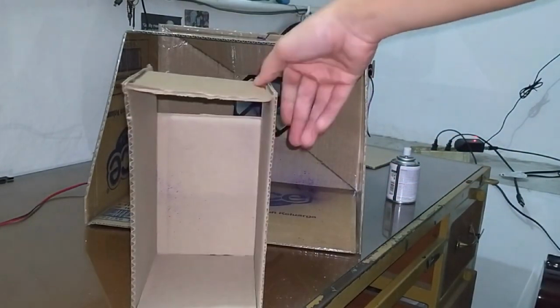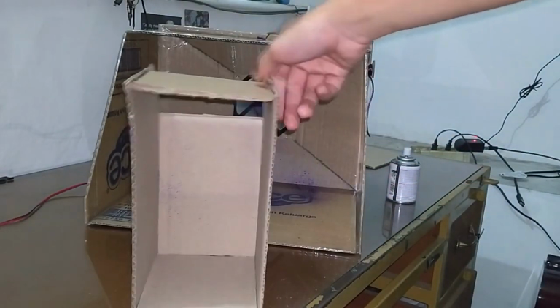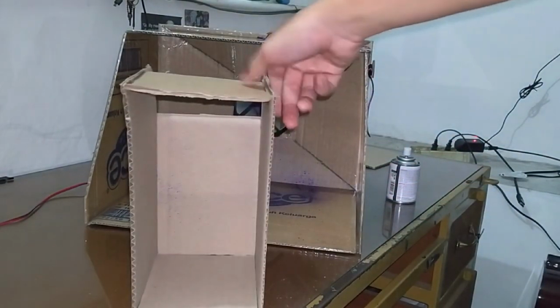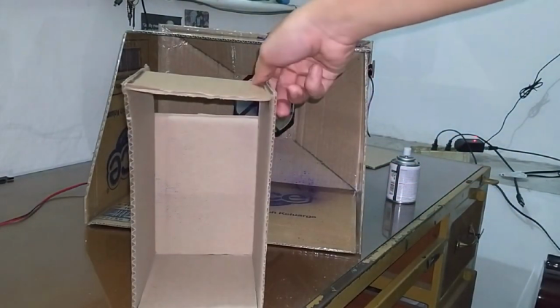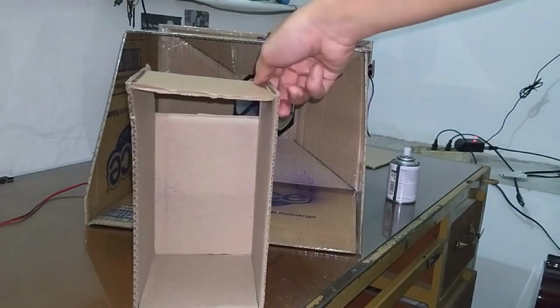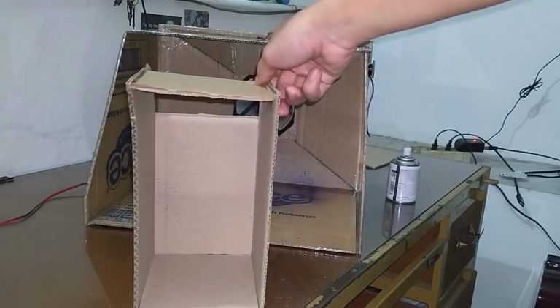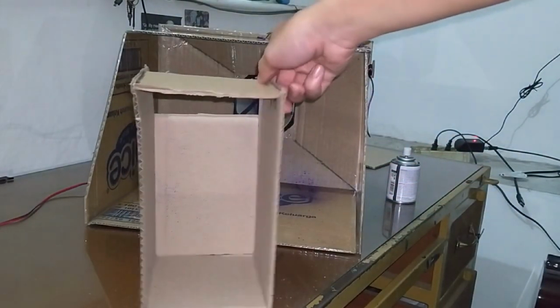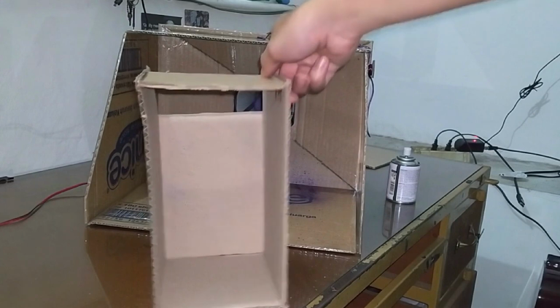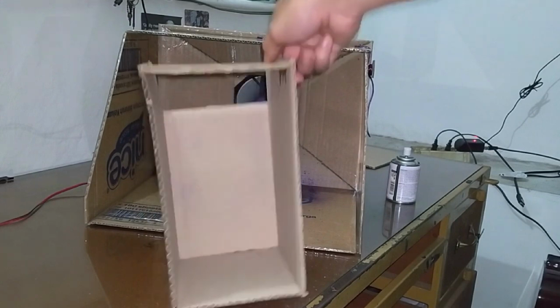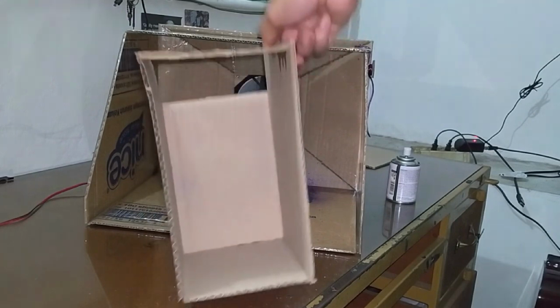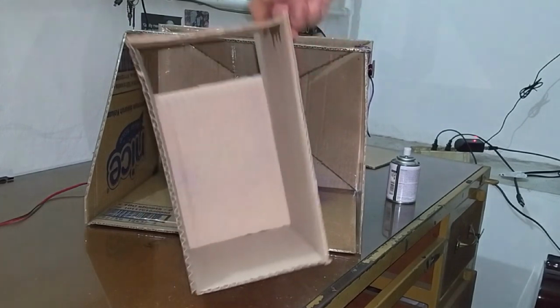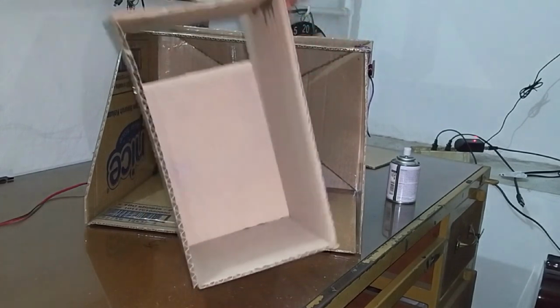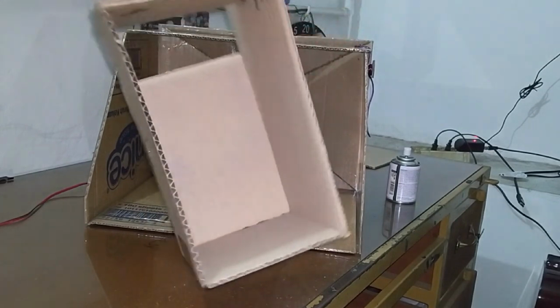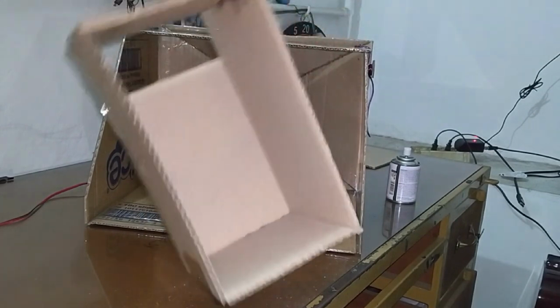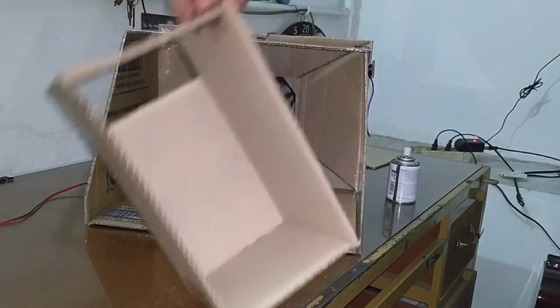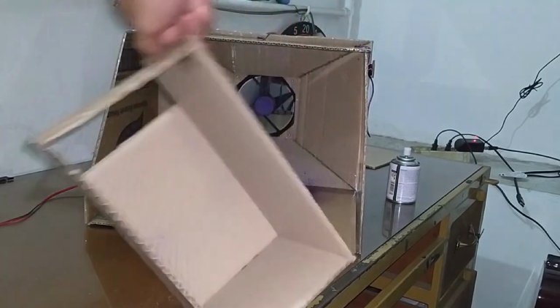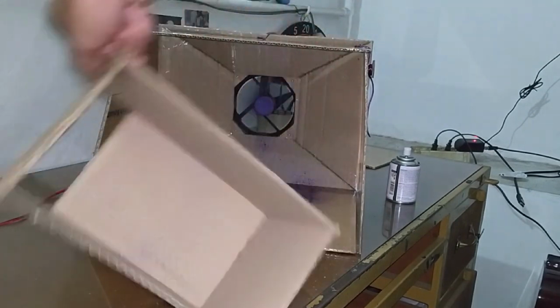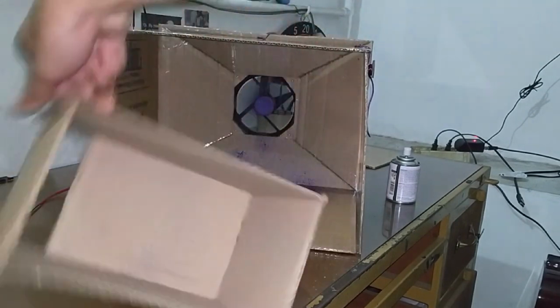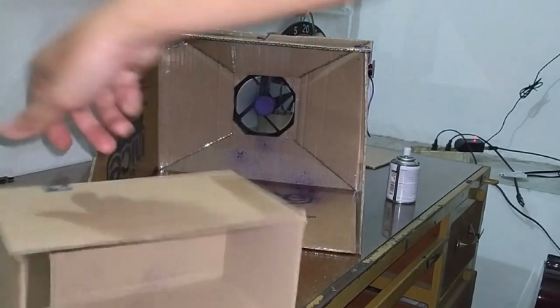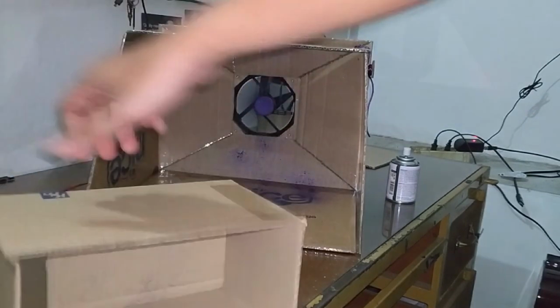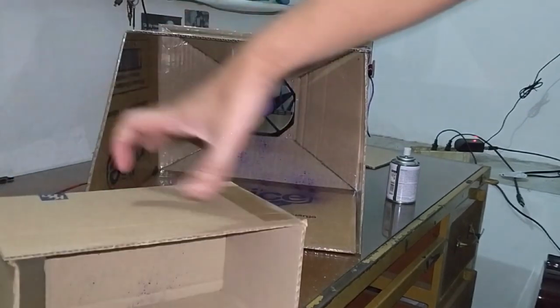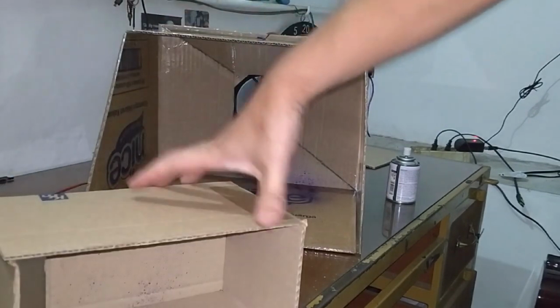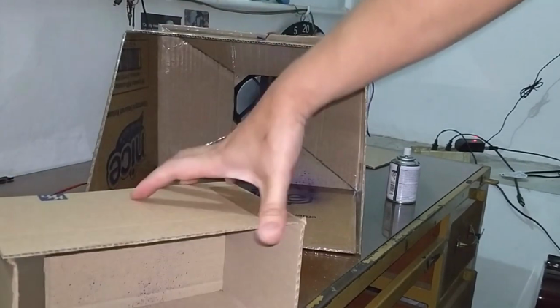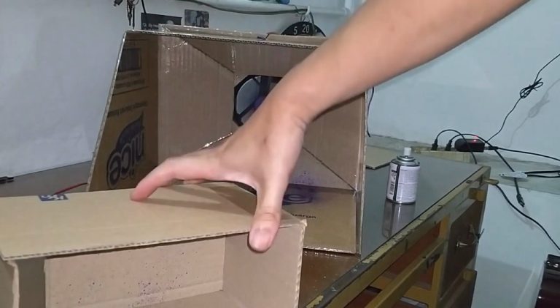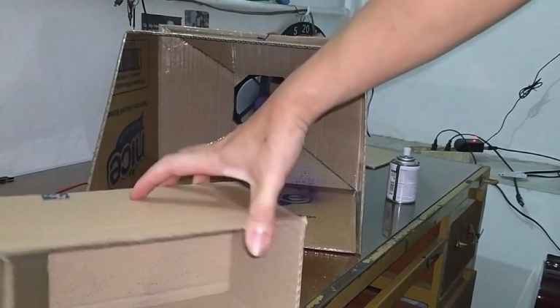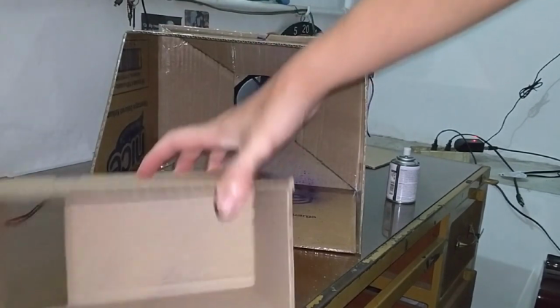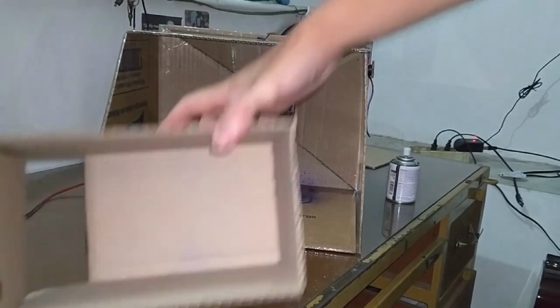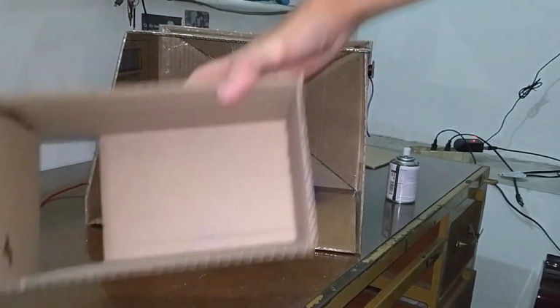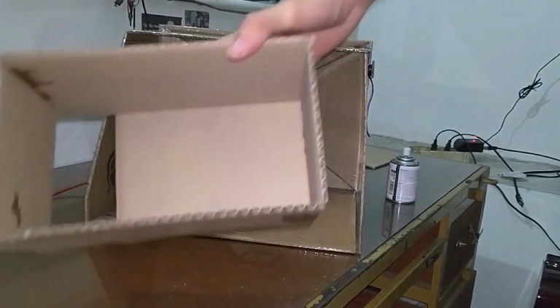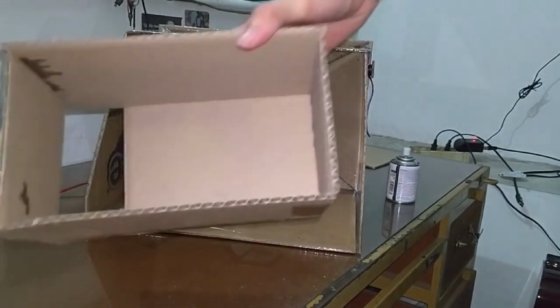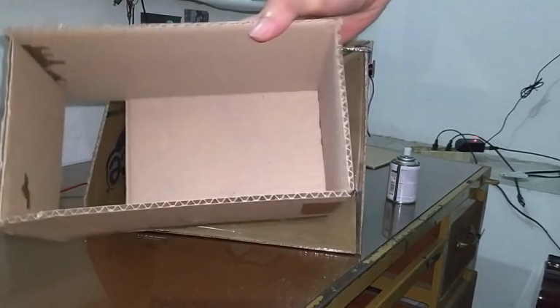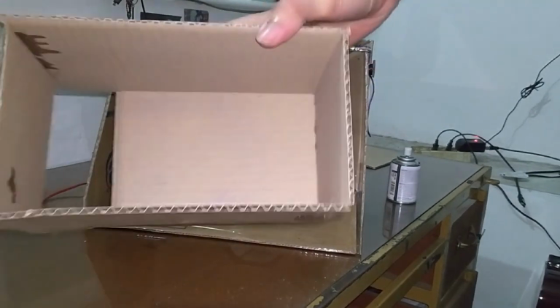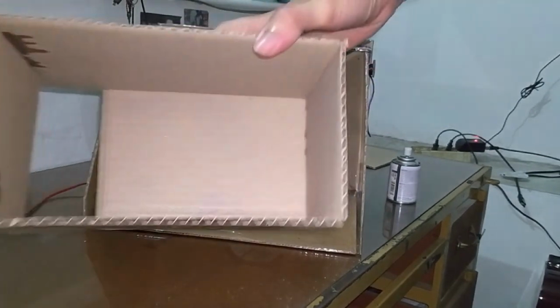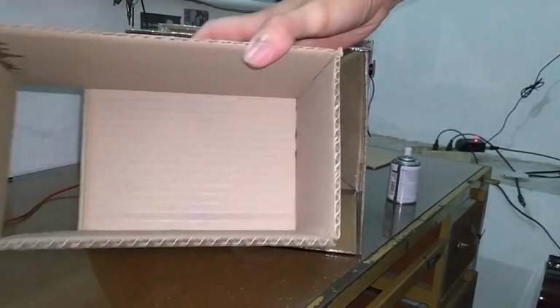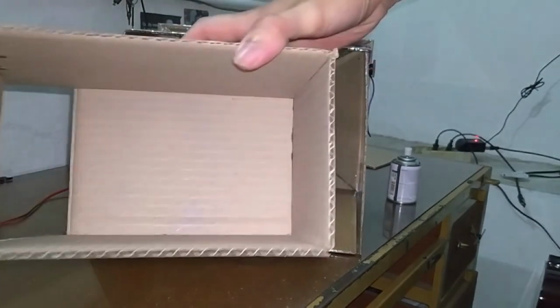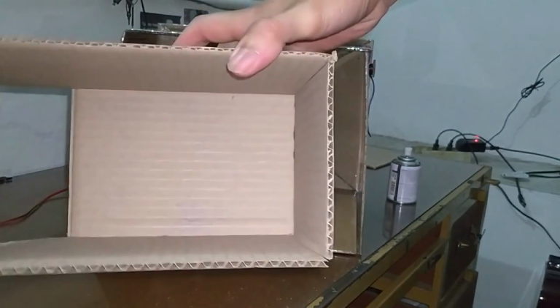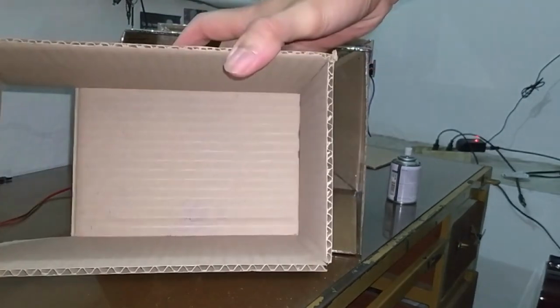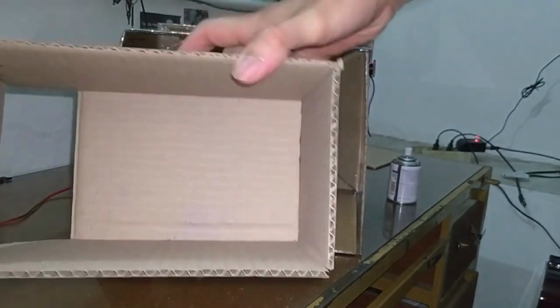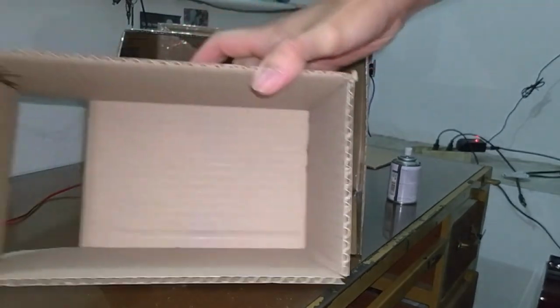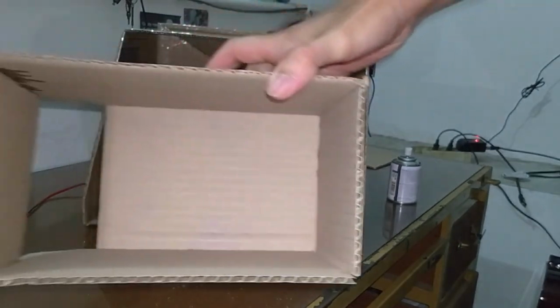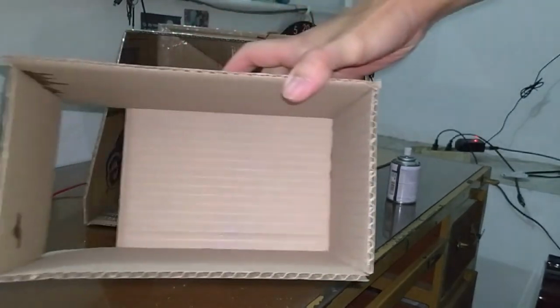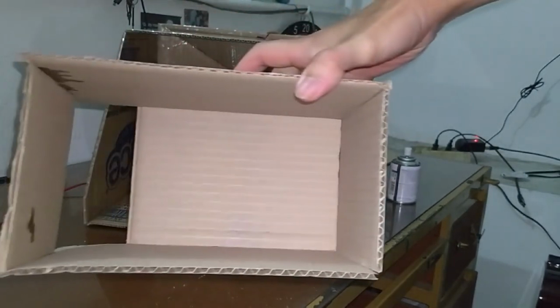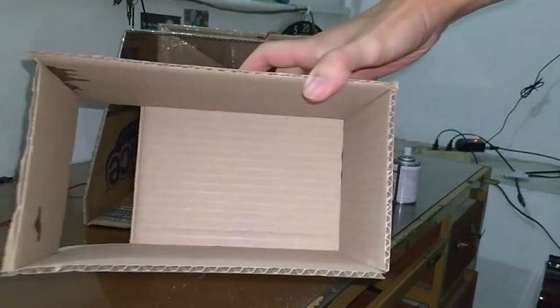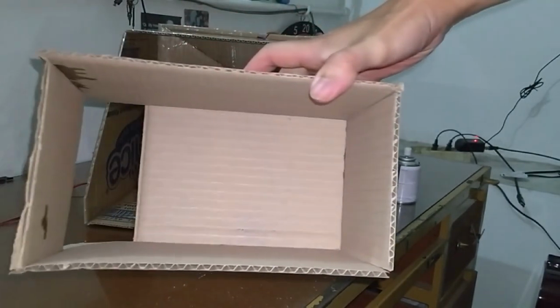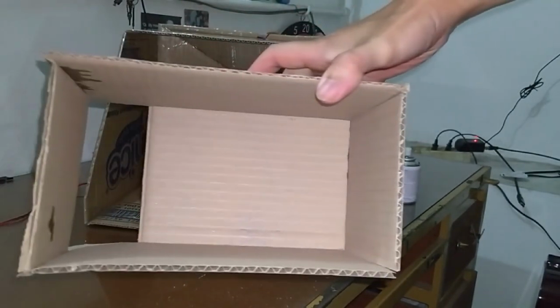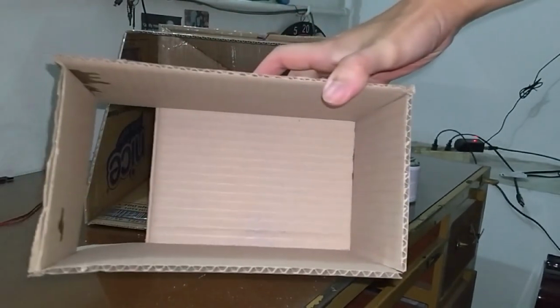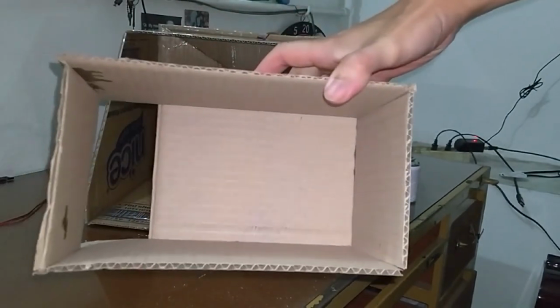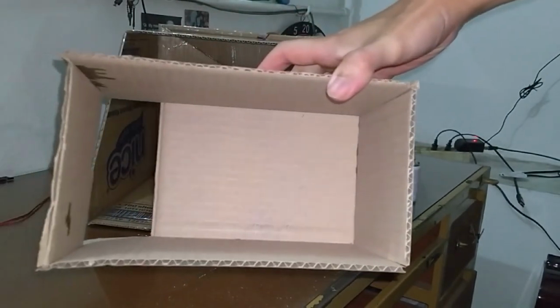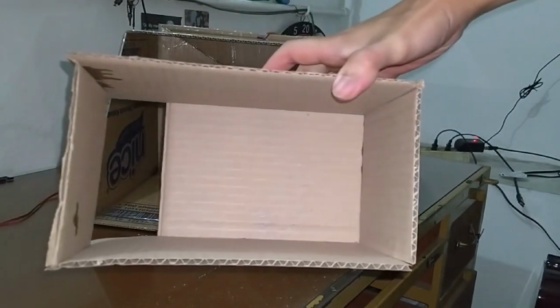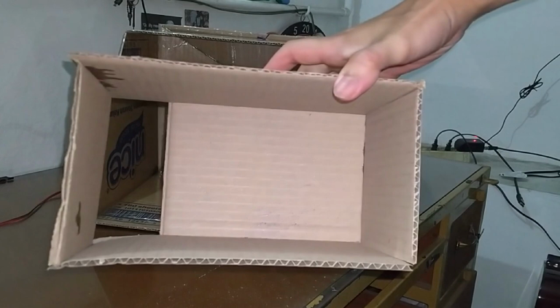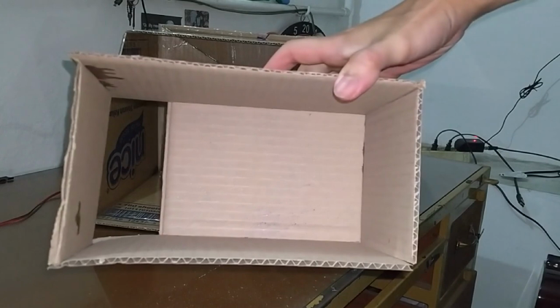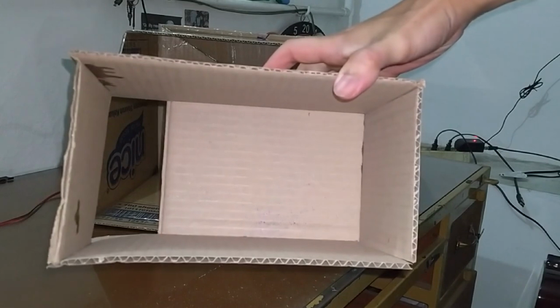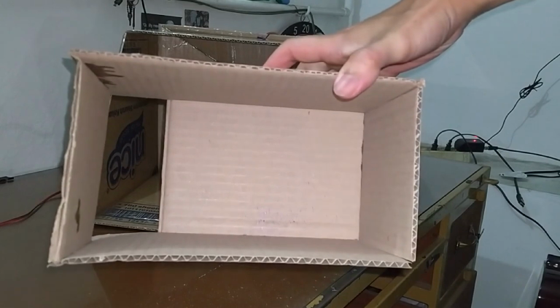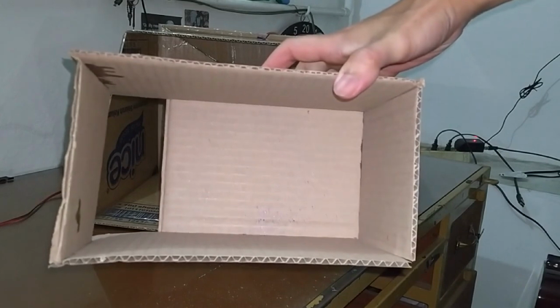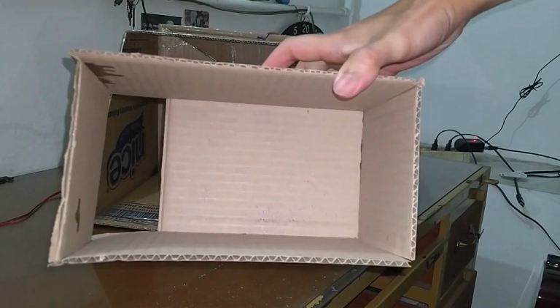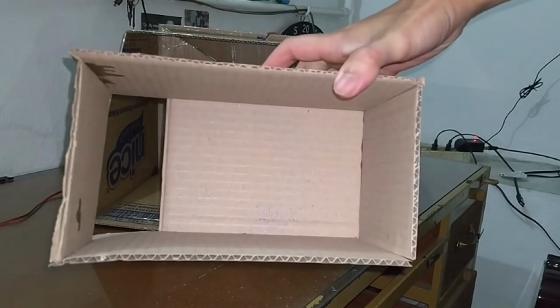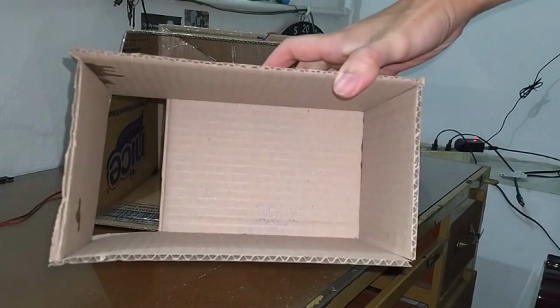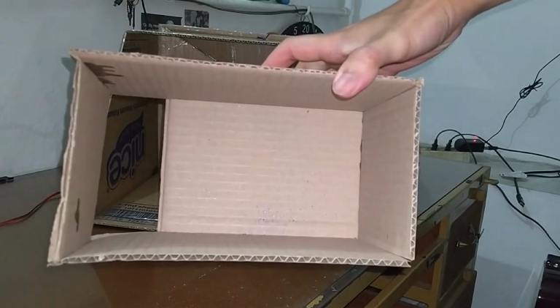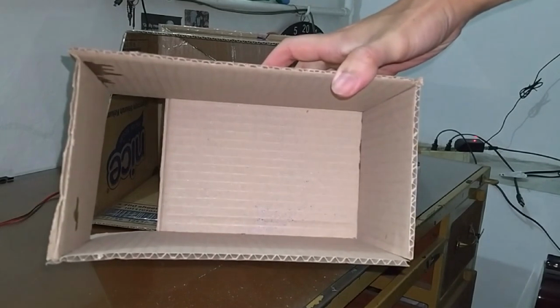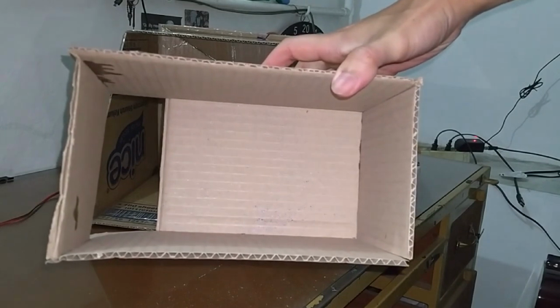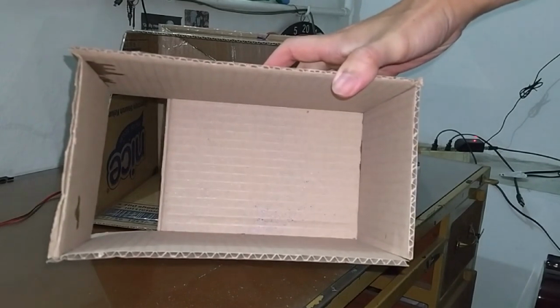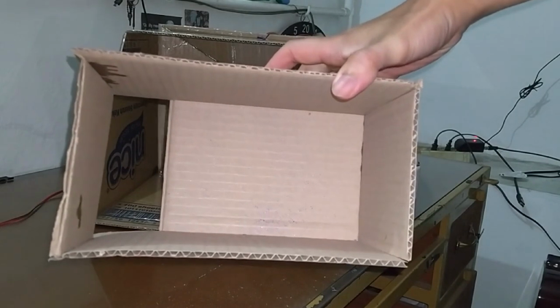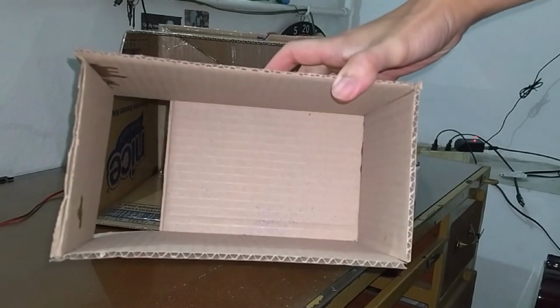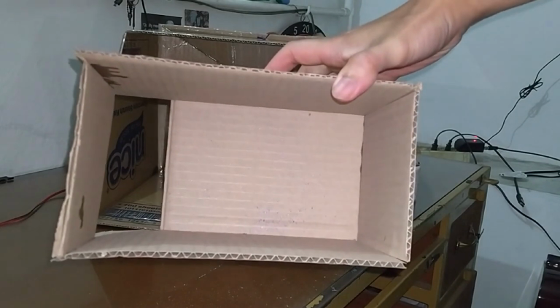Well, there you go! I hope you can find this helpful and it gives you an idea on how to make your simple and cheap DIY paint booth. I hope you enjoyed this video.